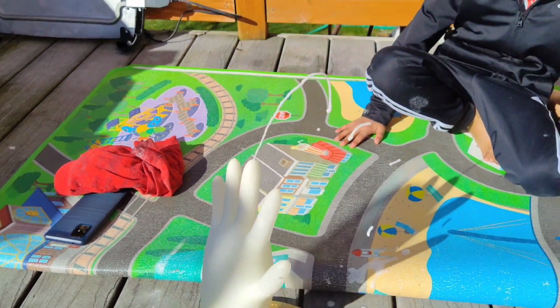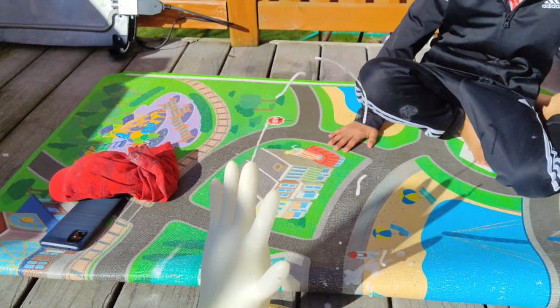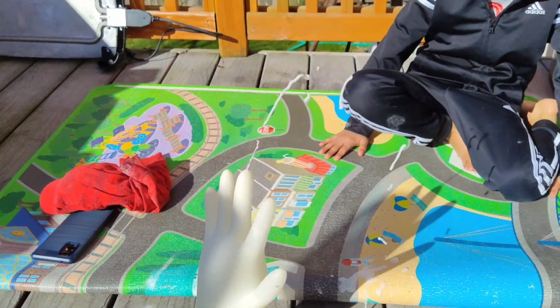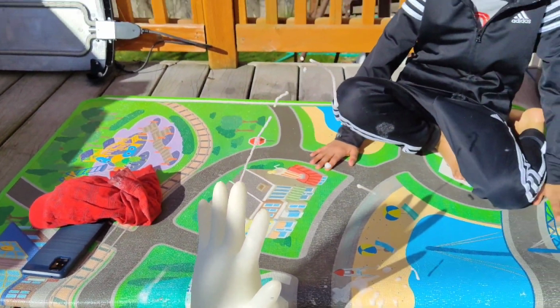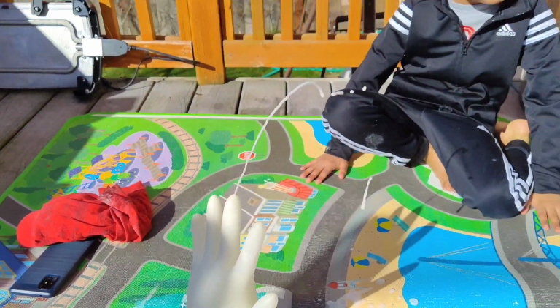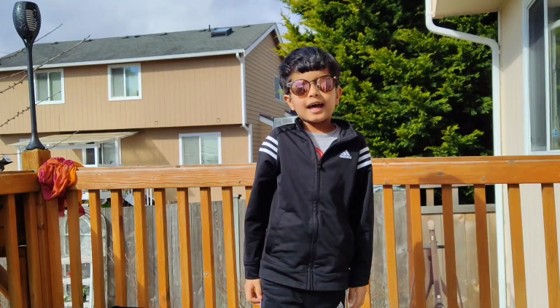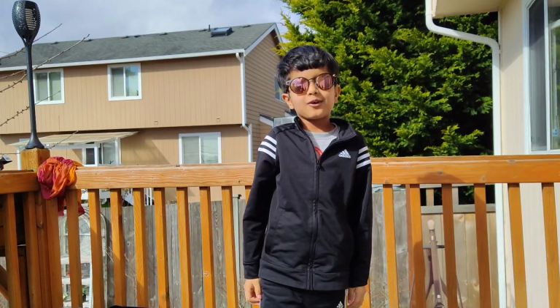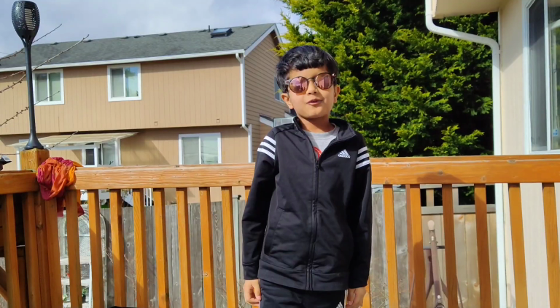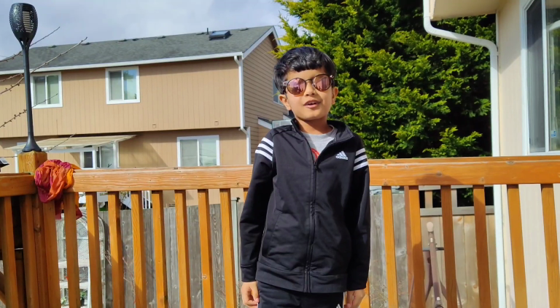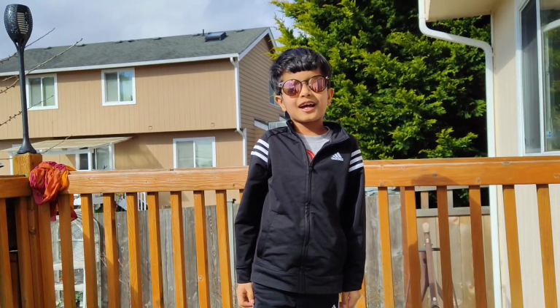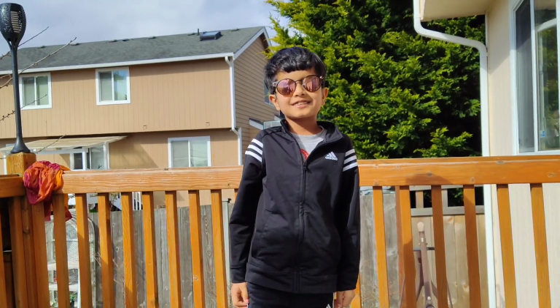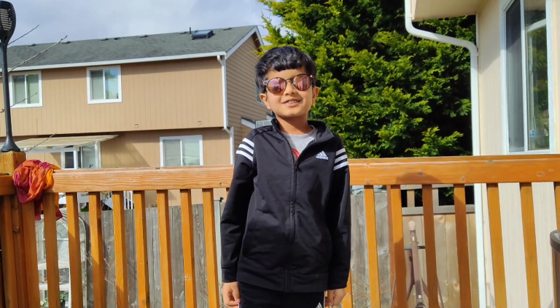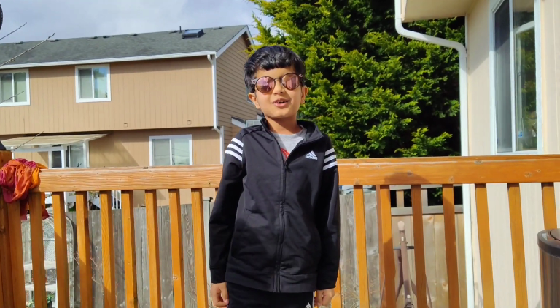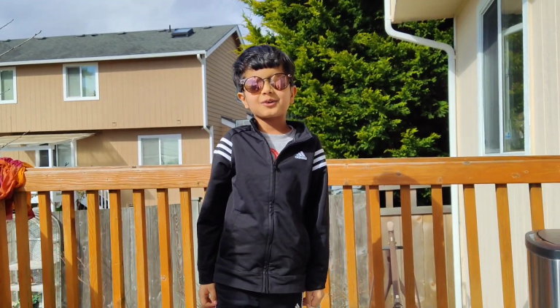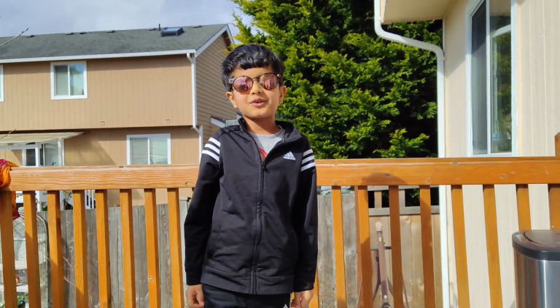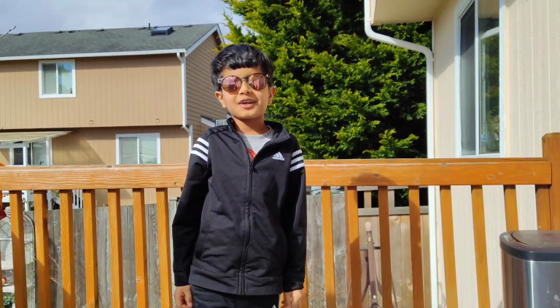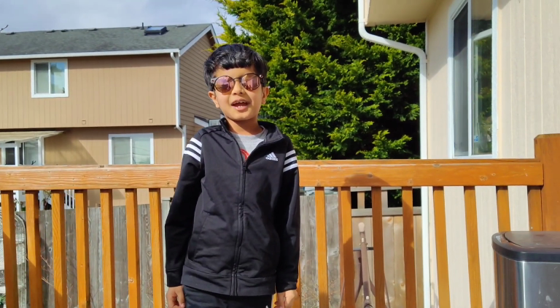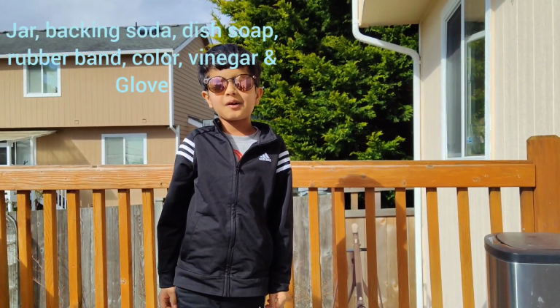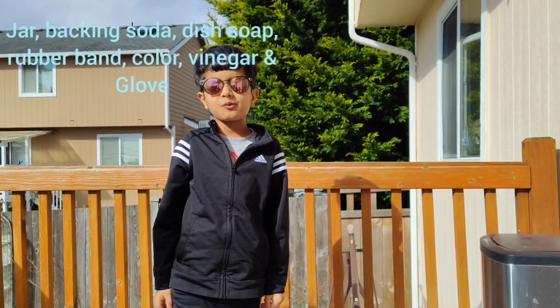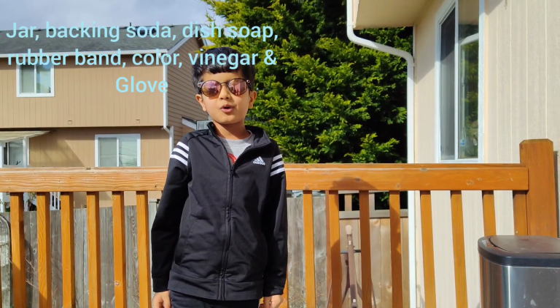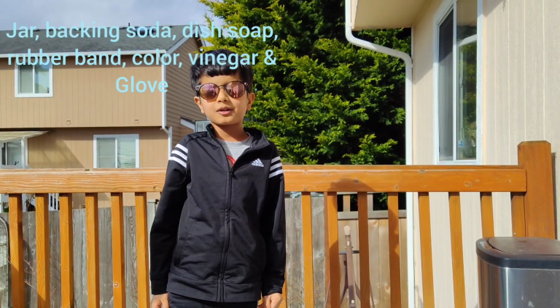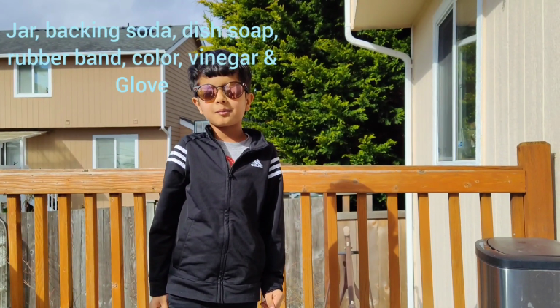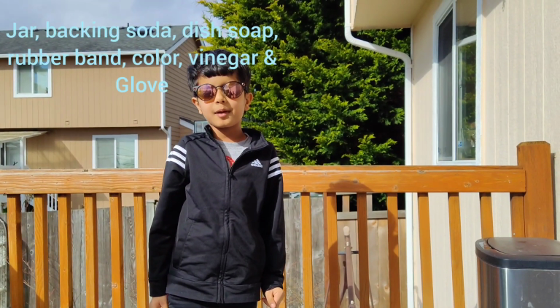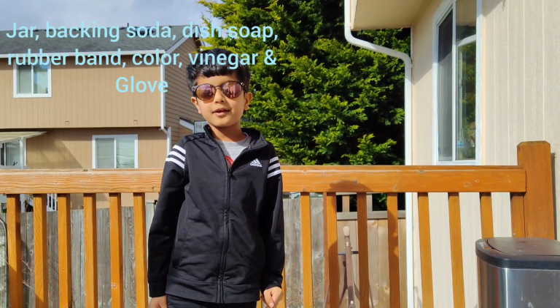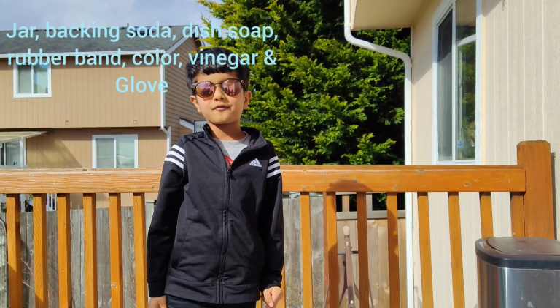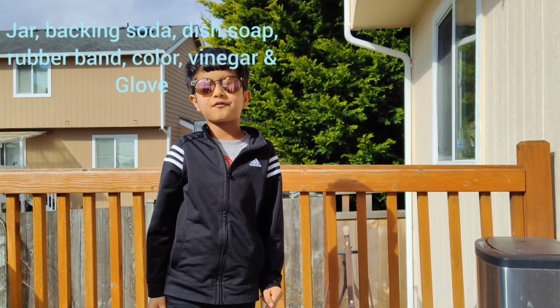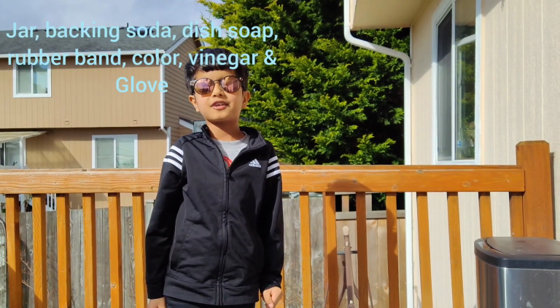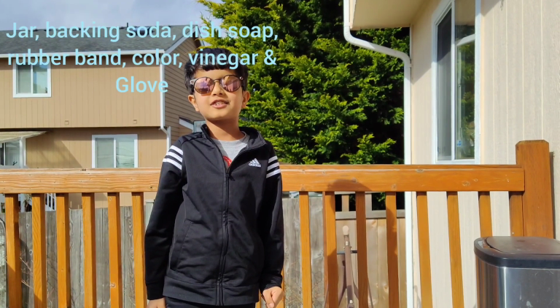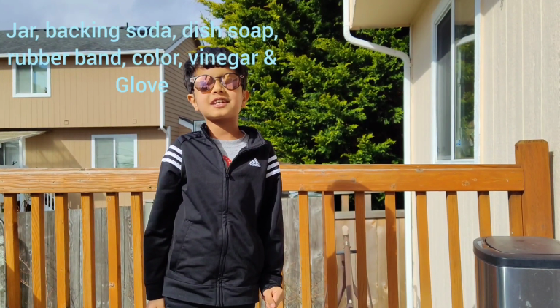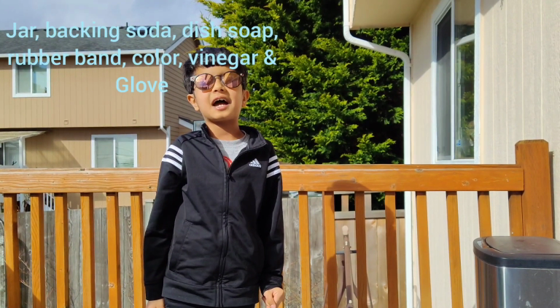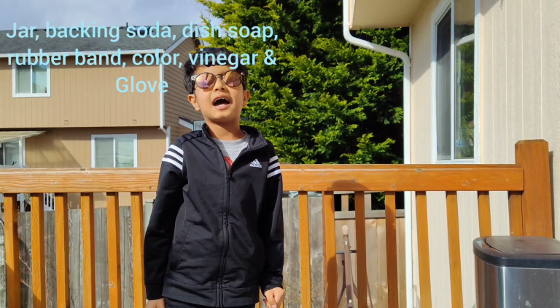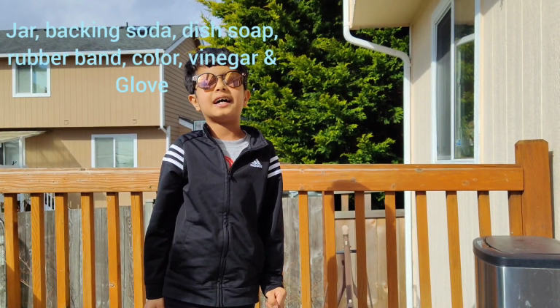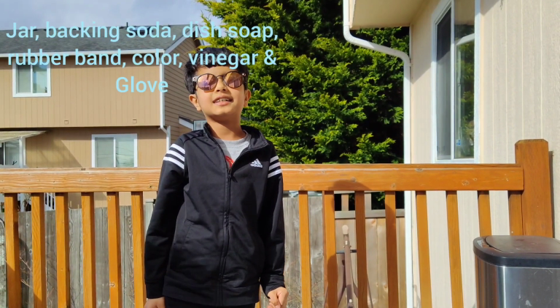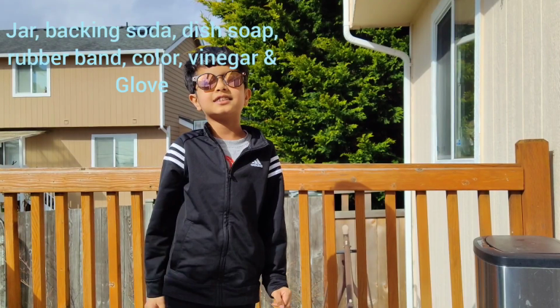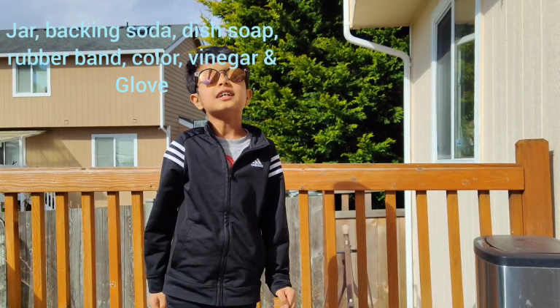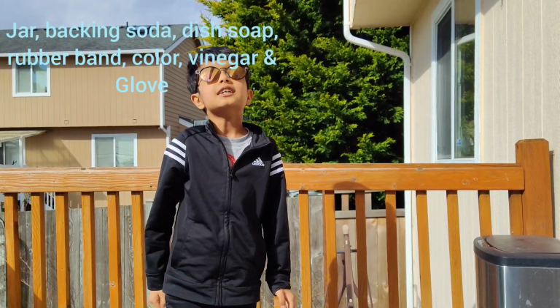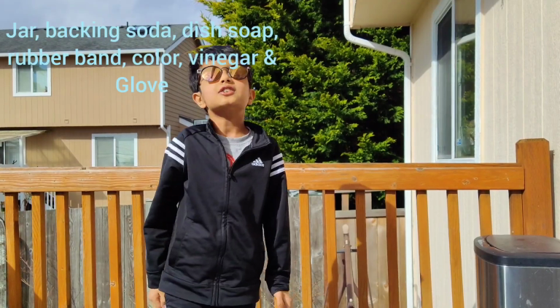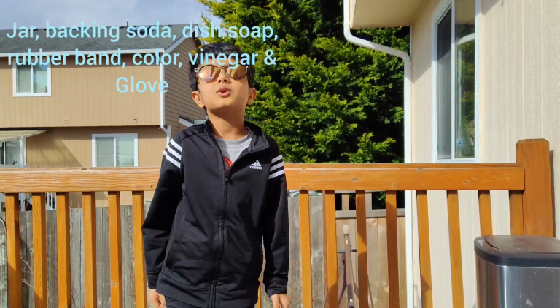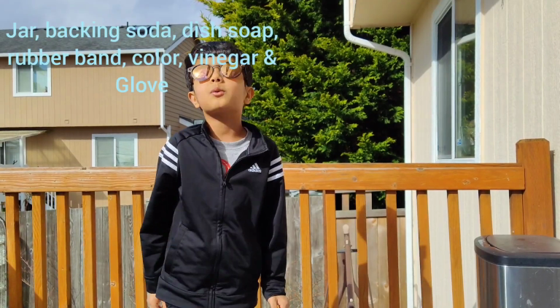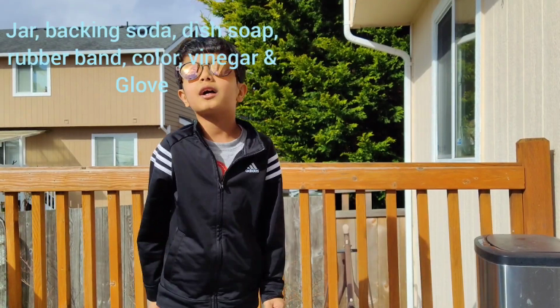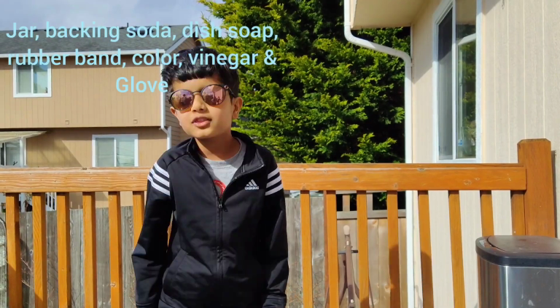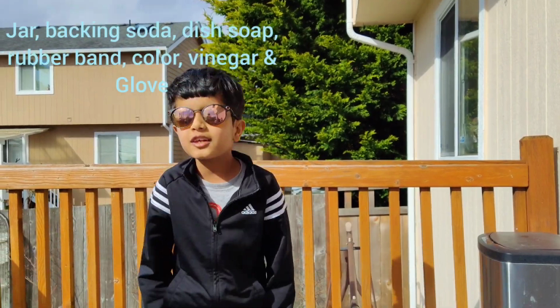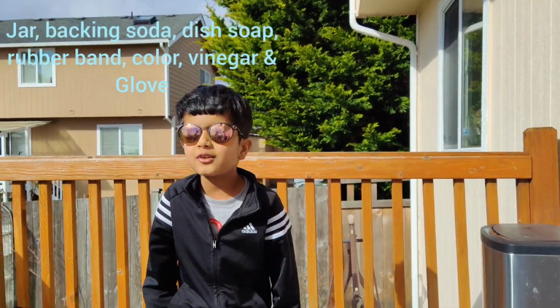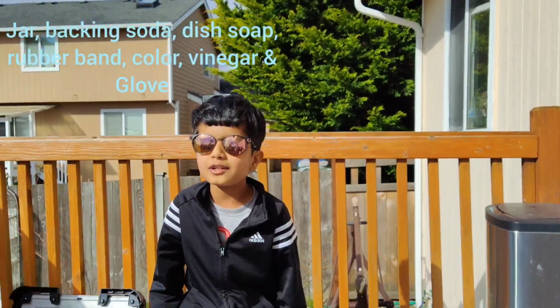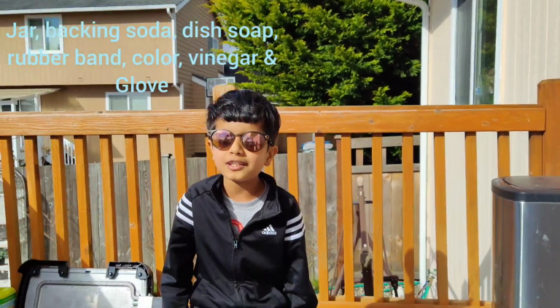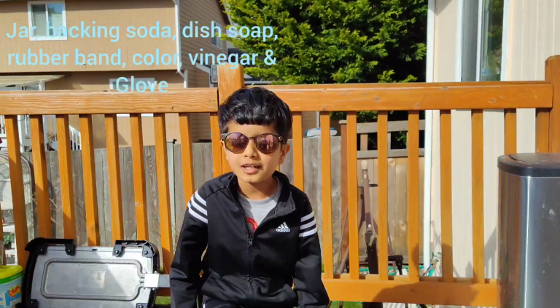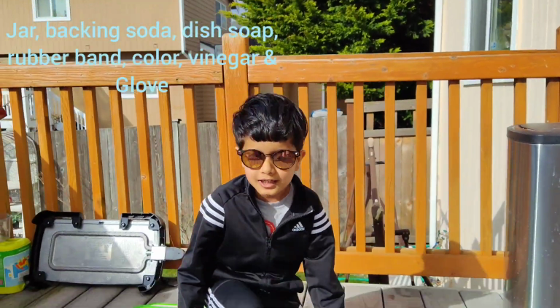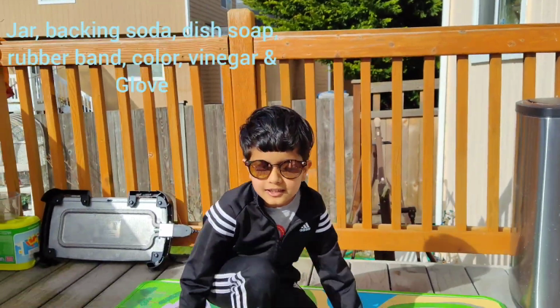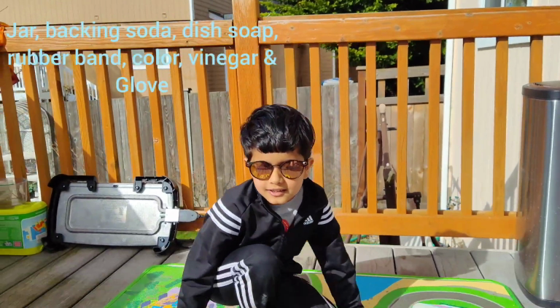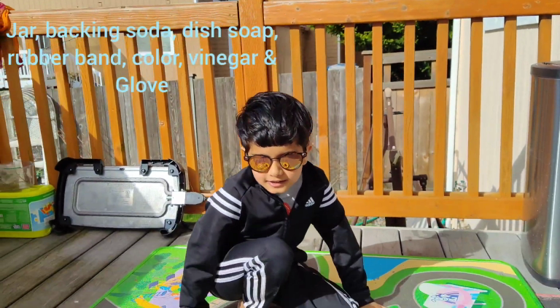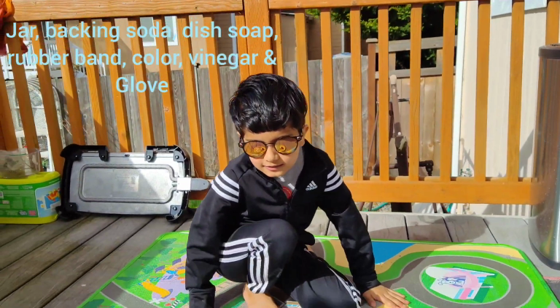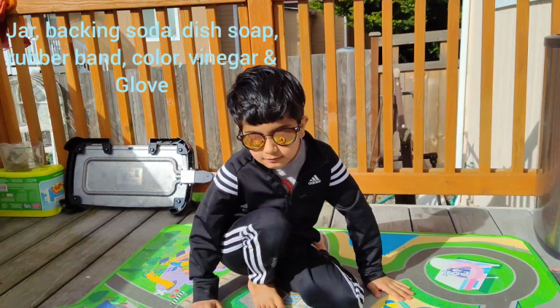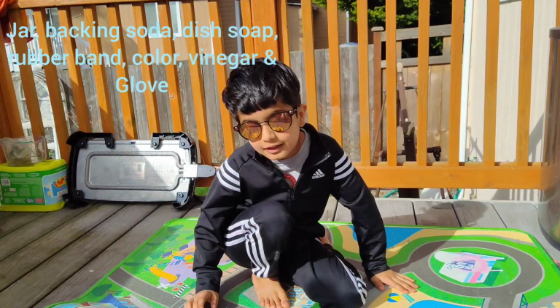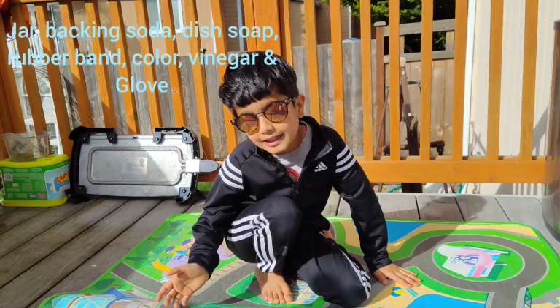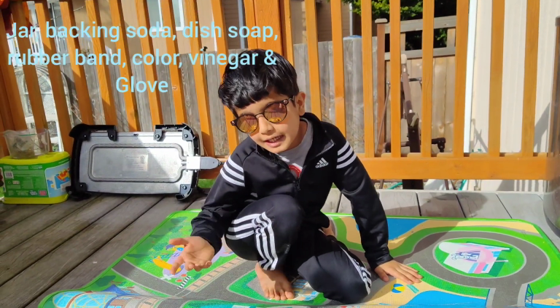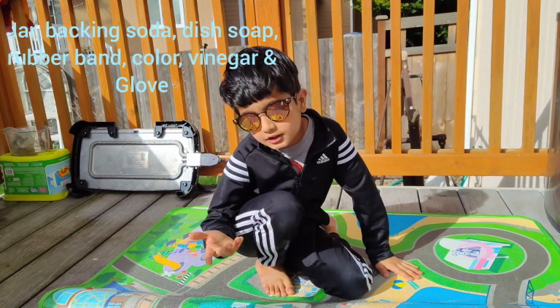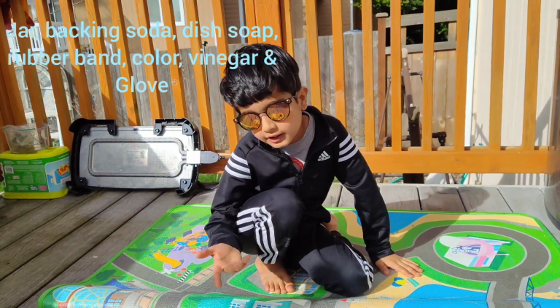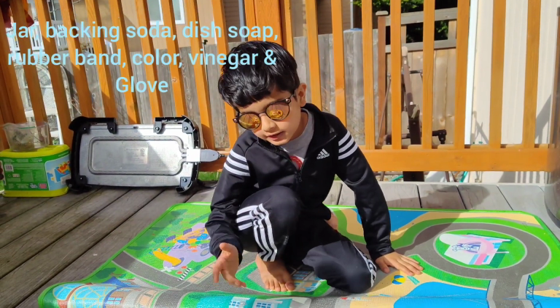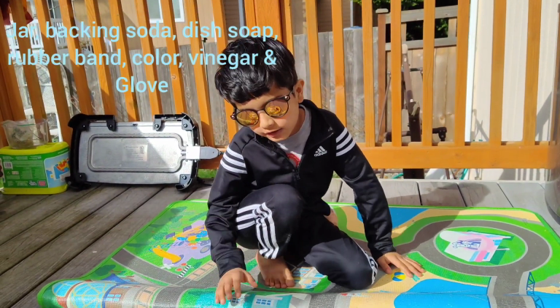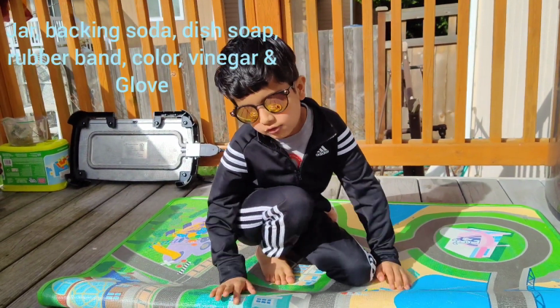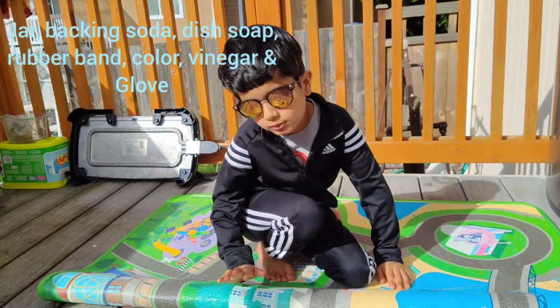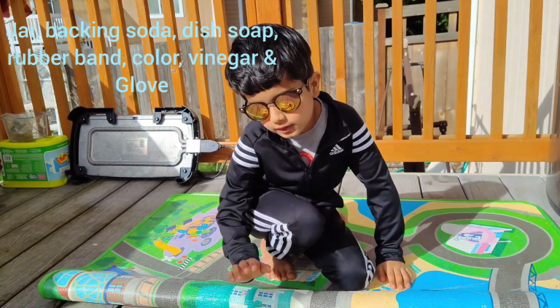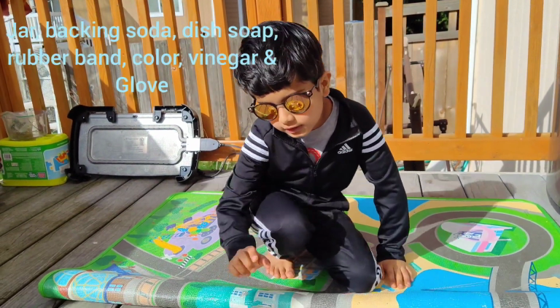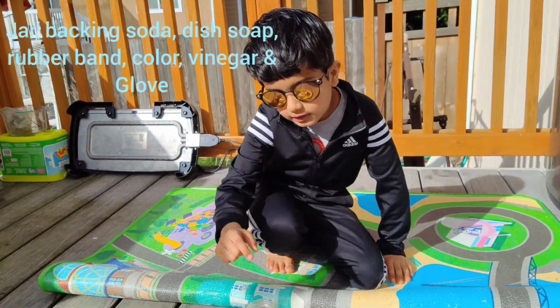Hello friends, so today I'm going to make fizzy hands. So there are a few things we need.